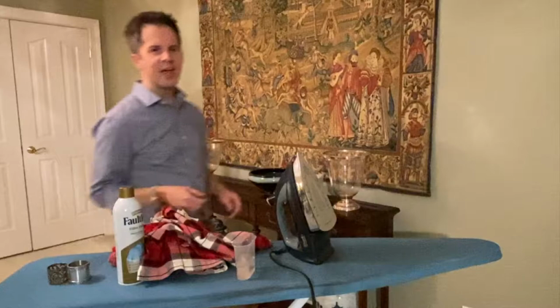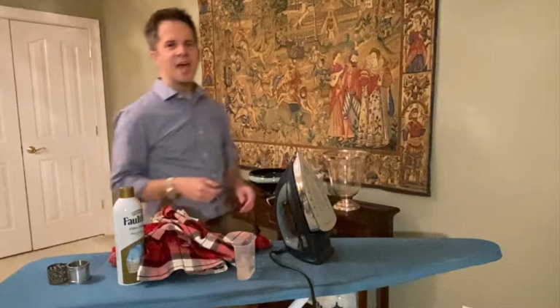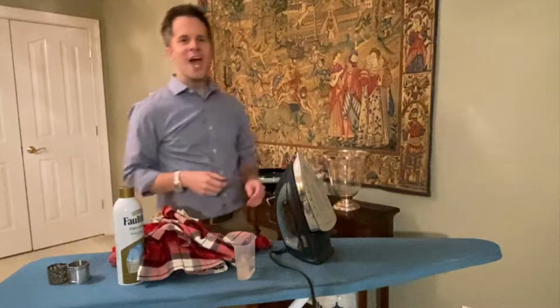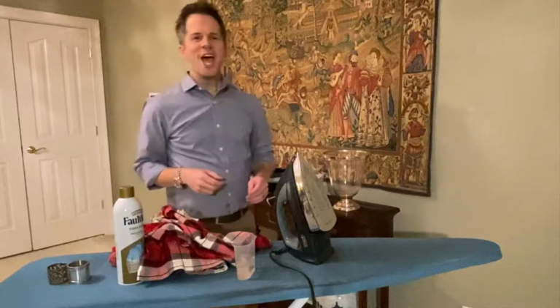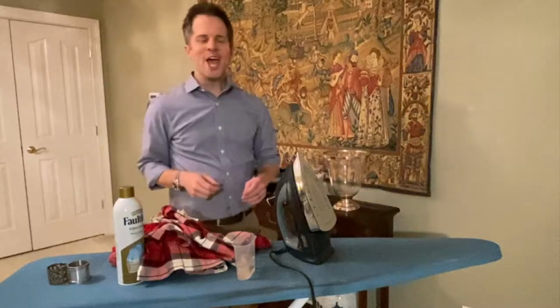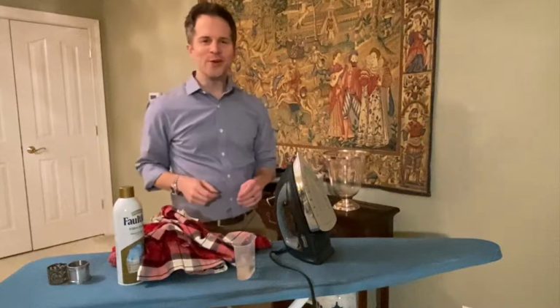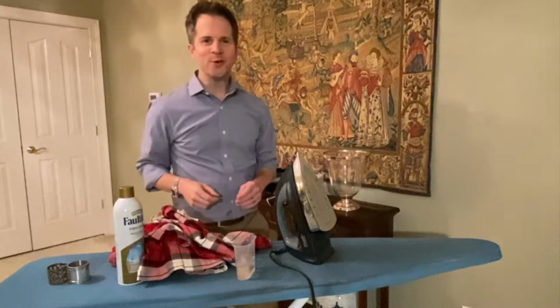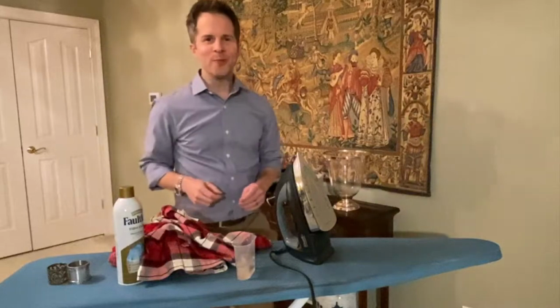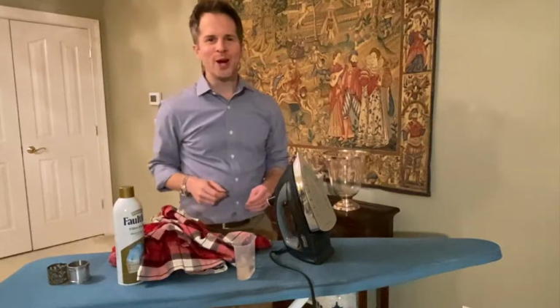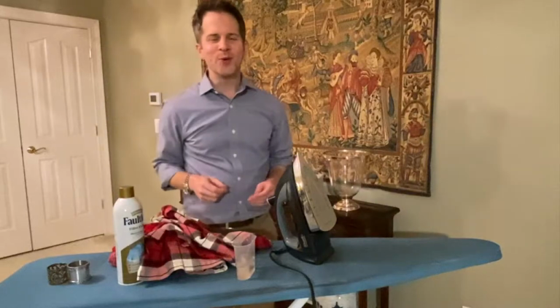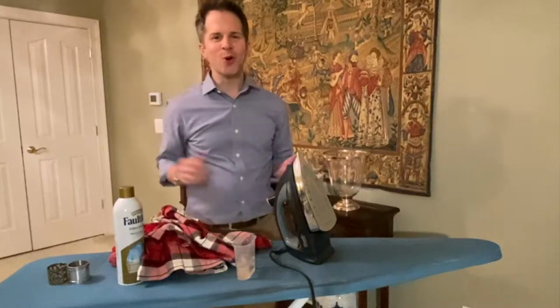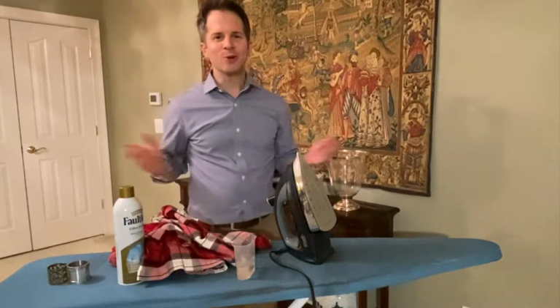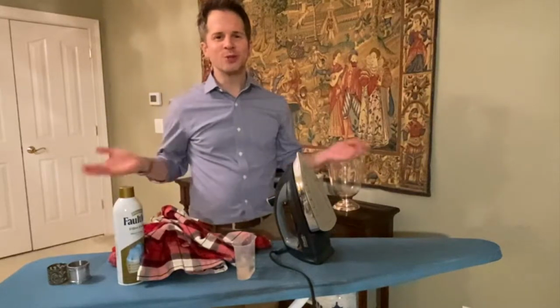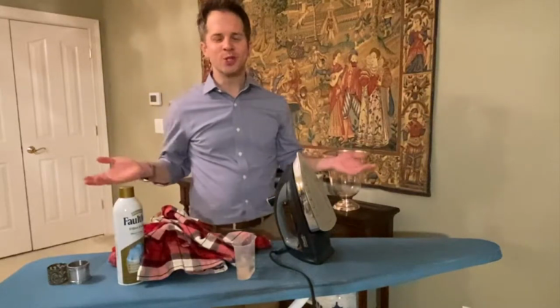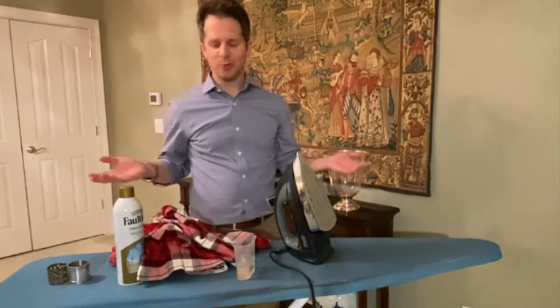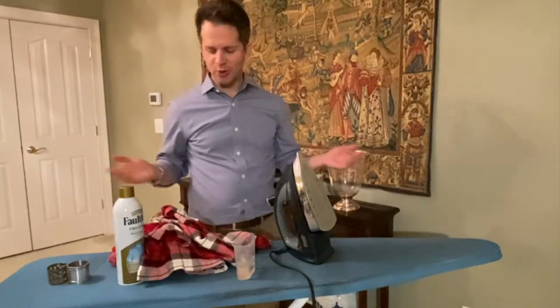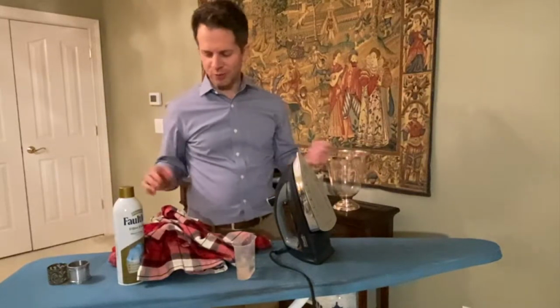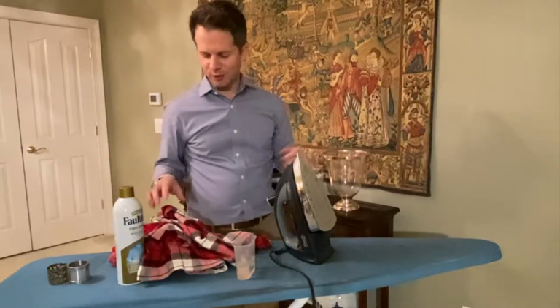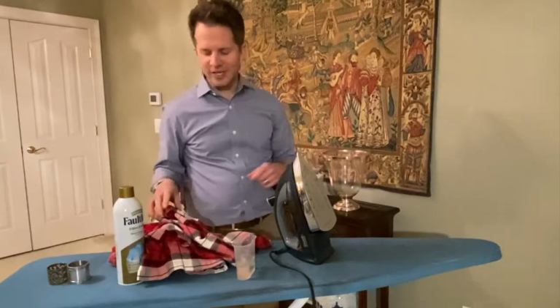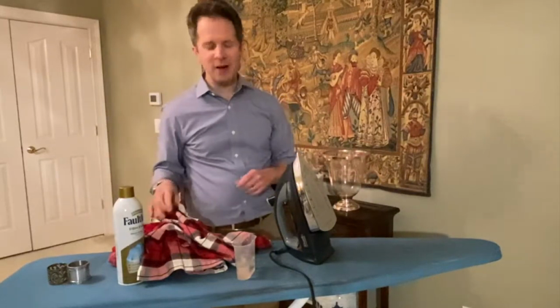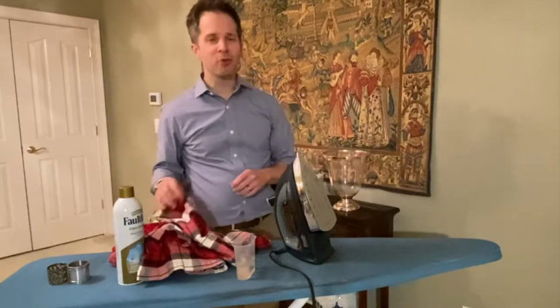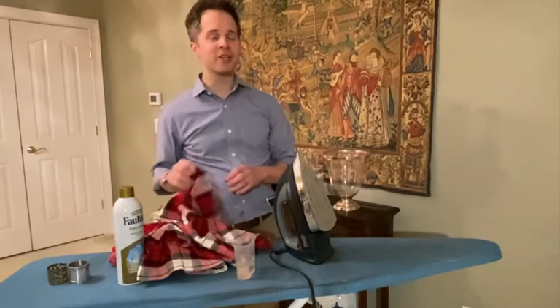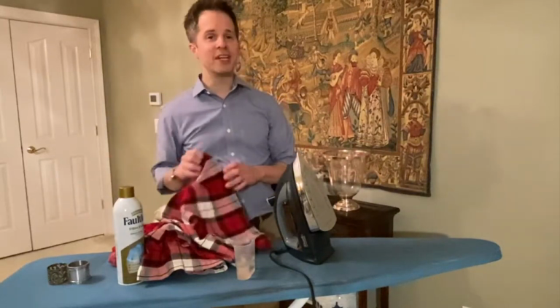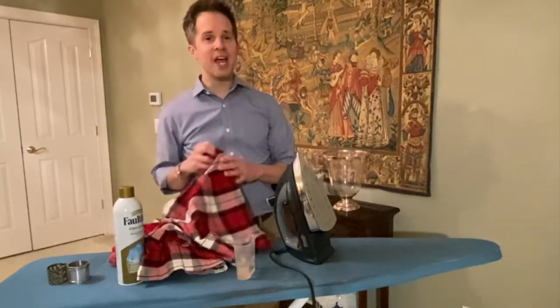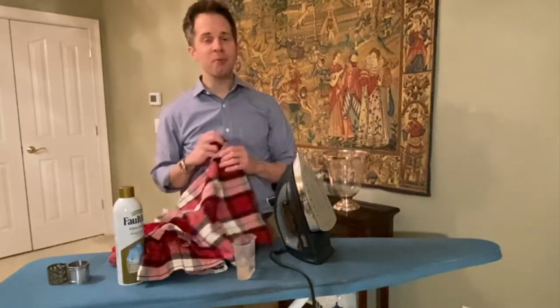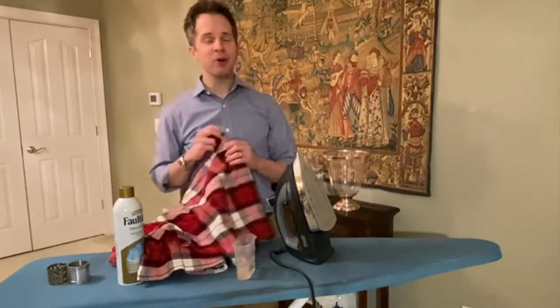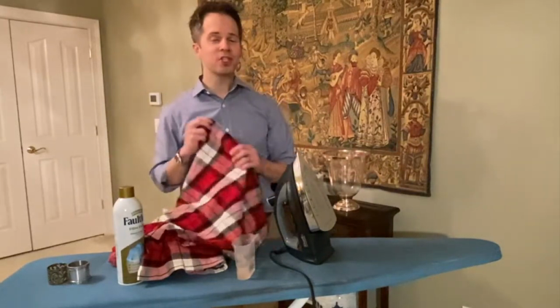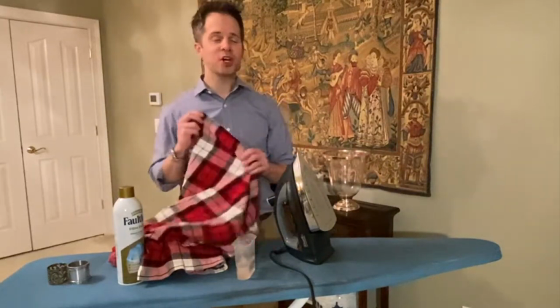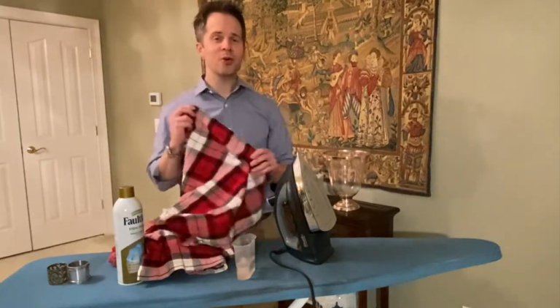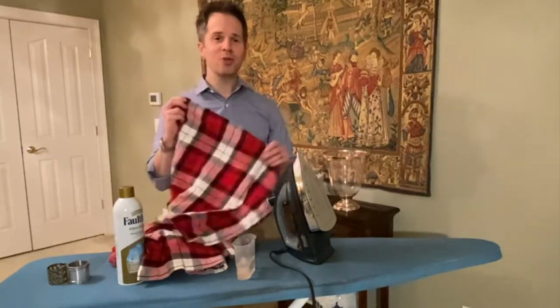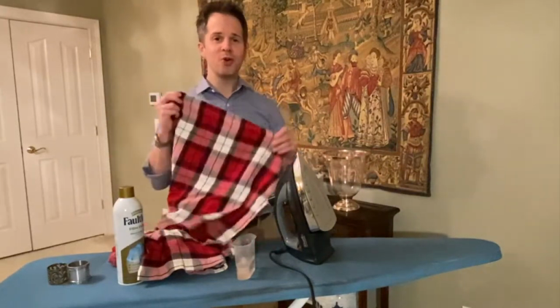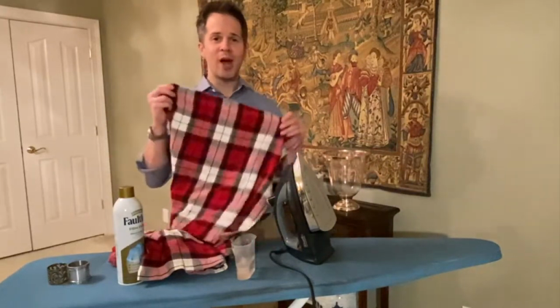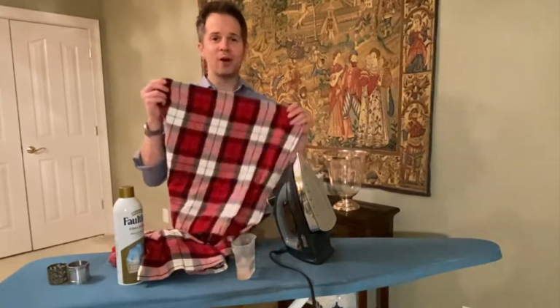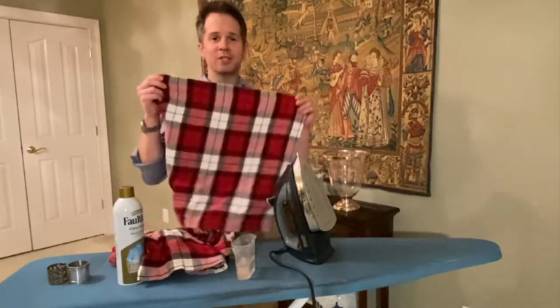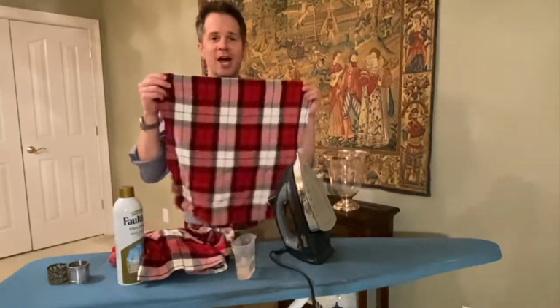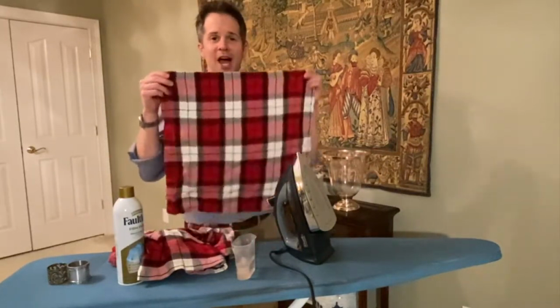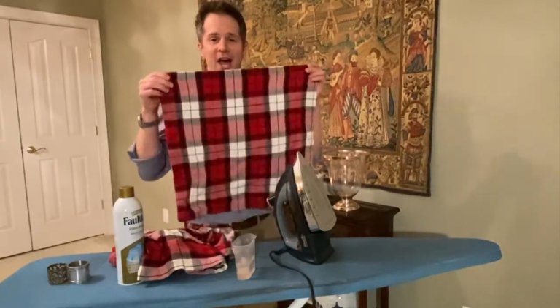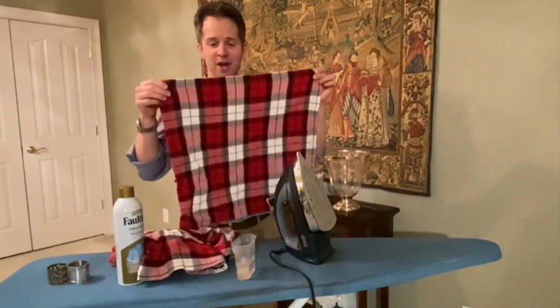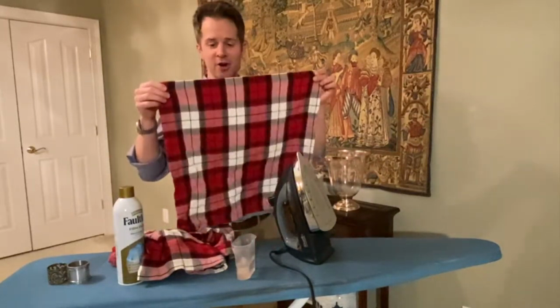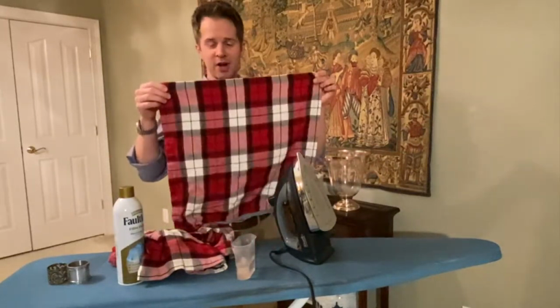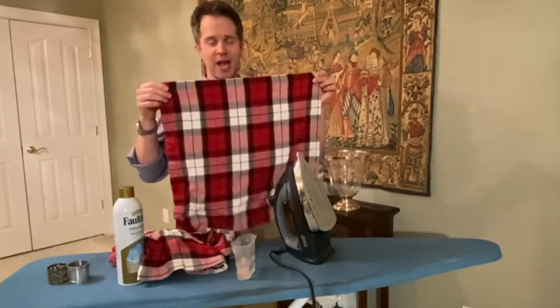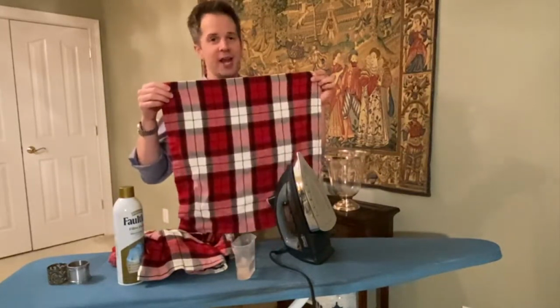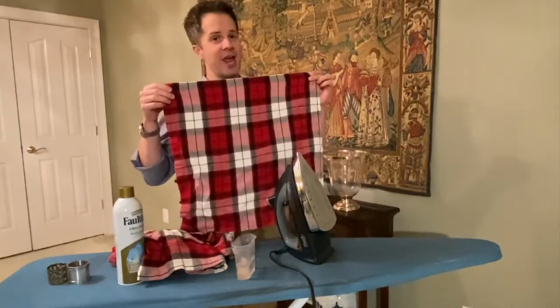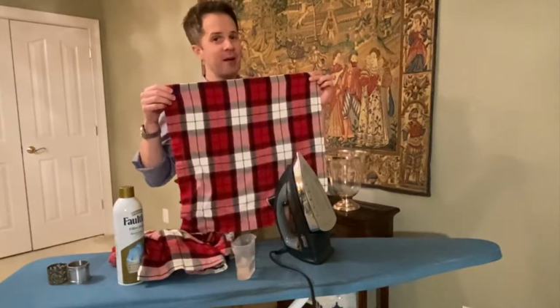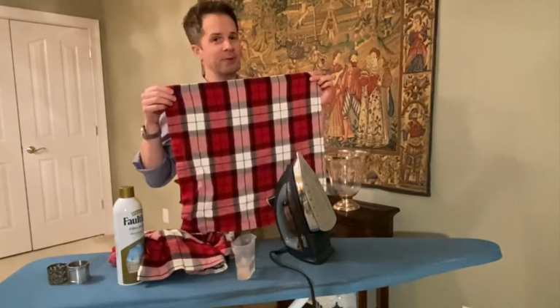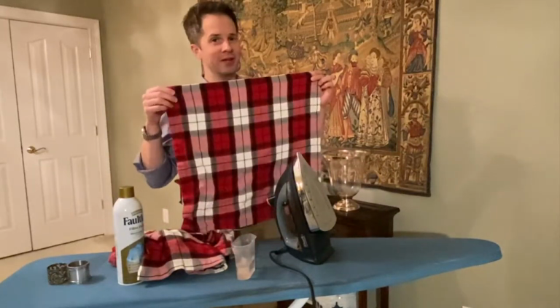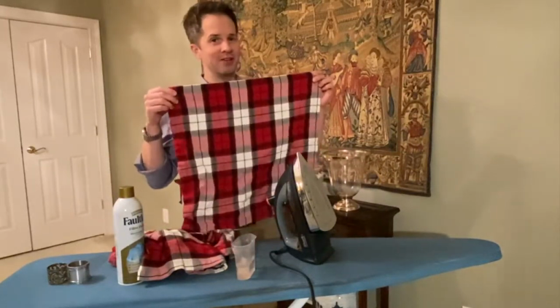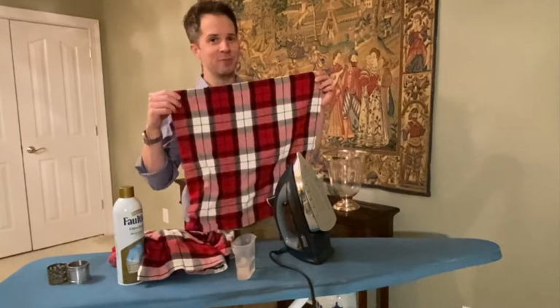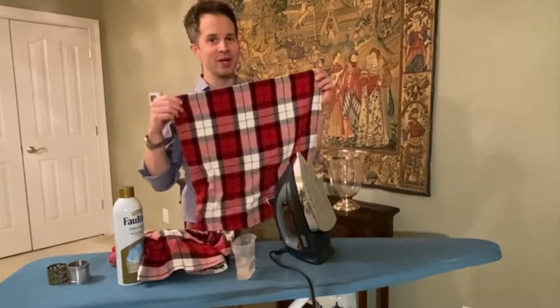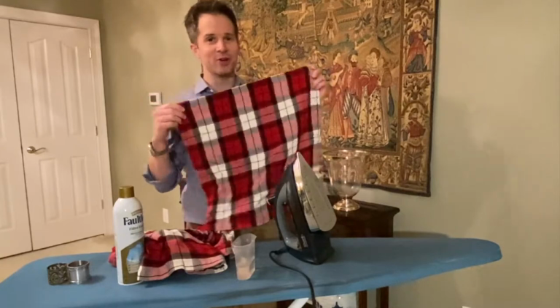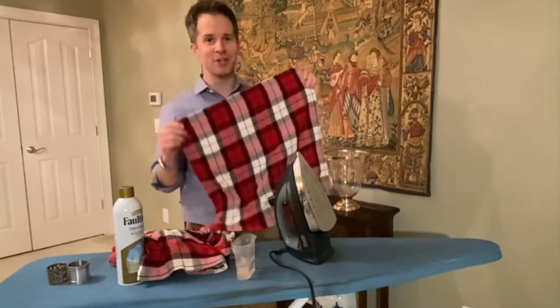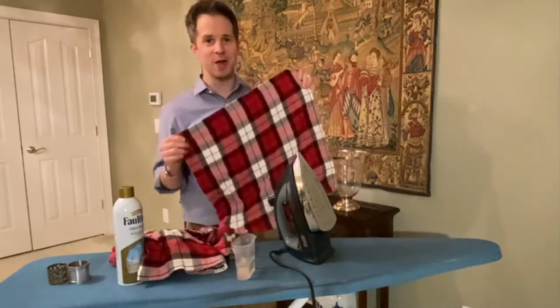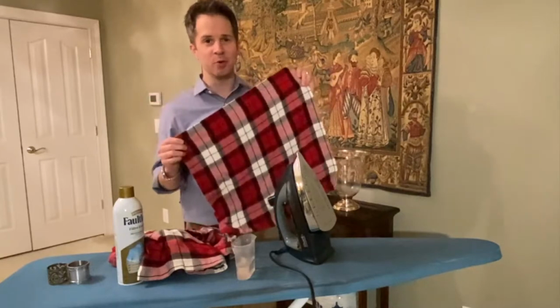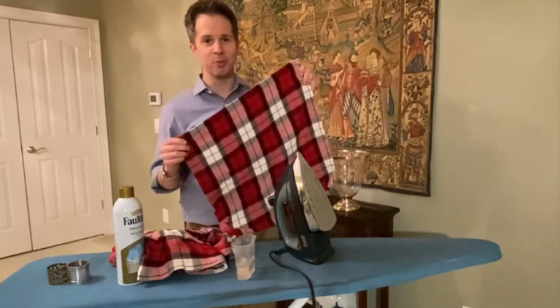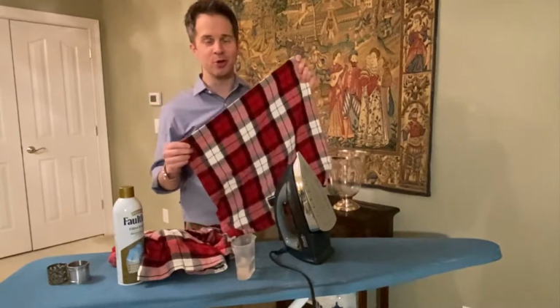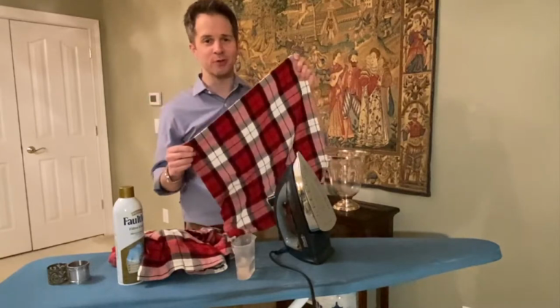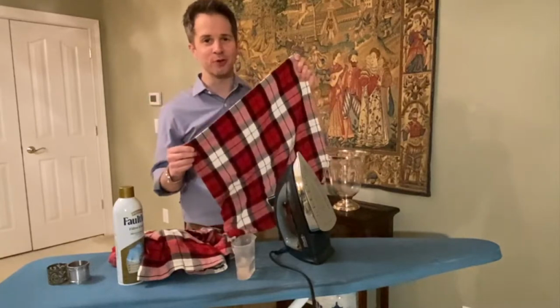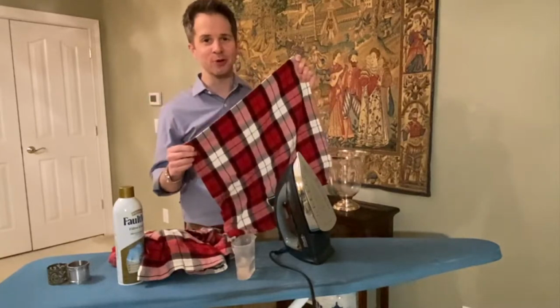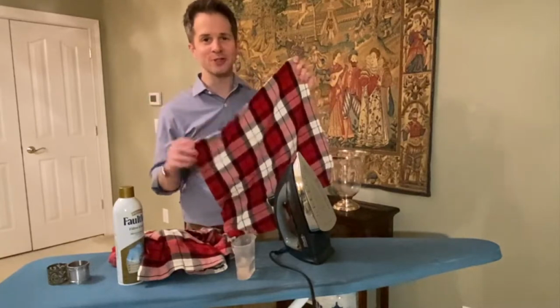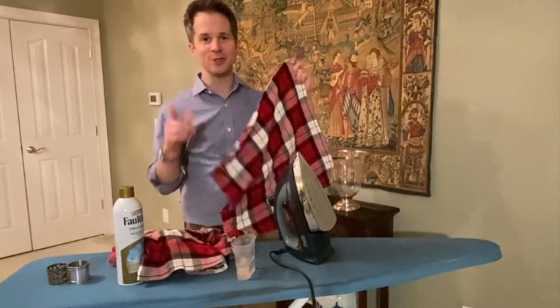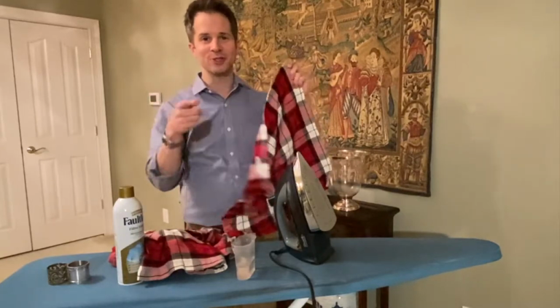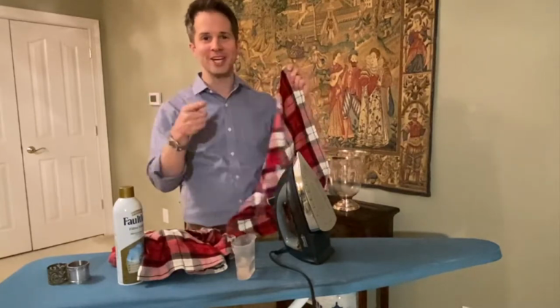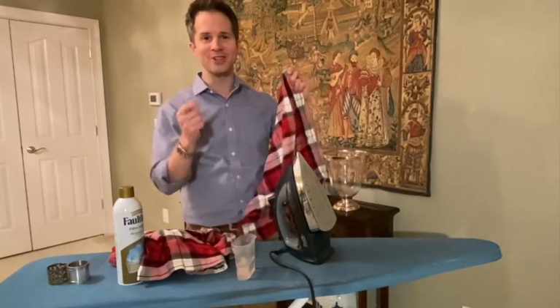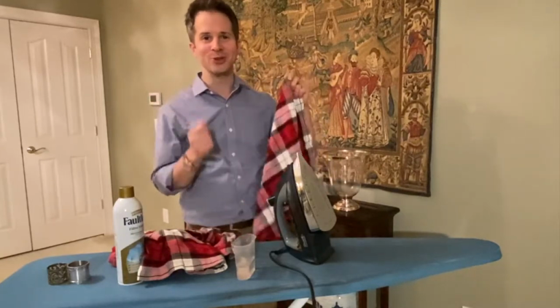Hey everybody, welcome to Your Beautiful Table. Today I'm going to share with you how to iron a napkin to make your table beautiful, so stay tuned.